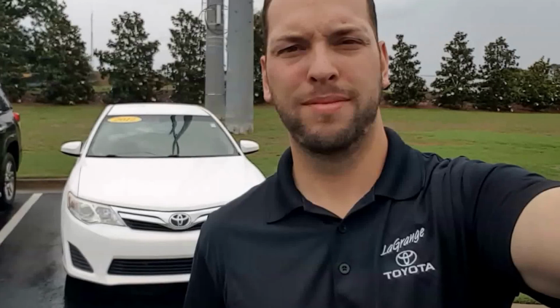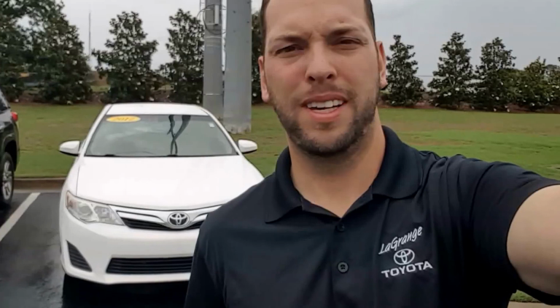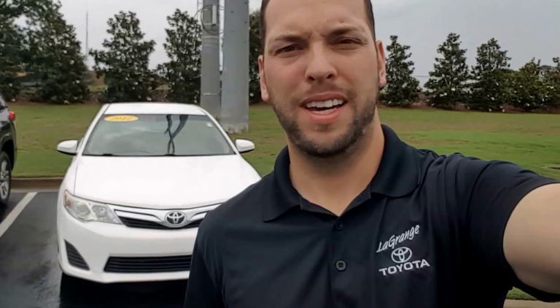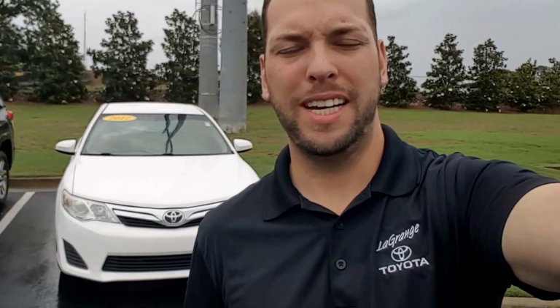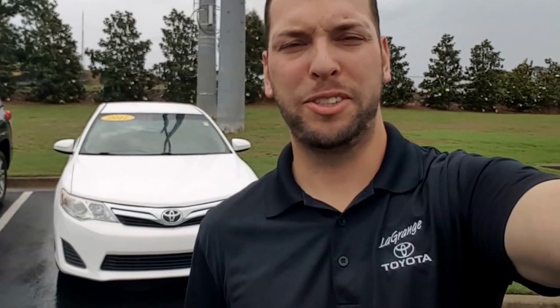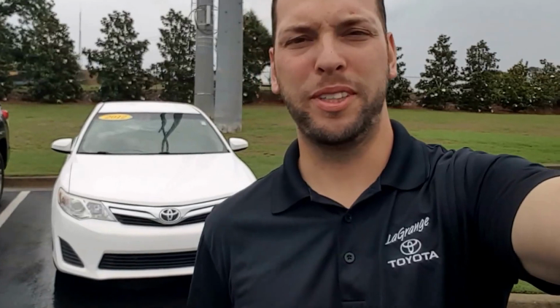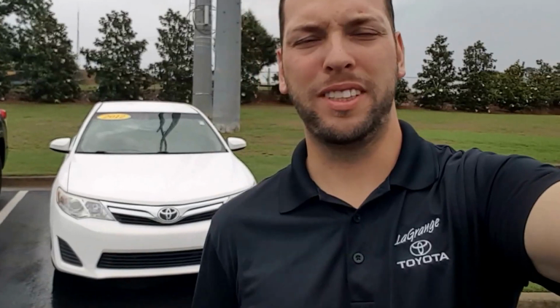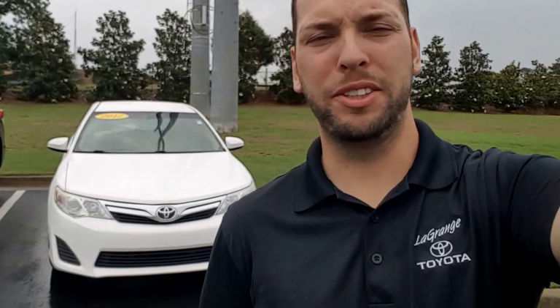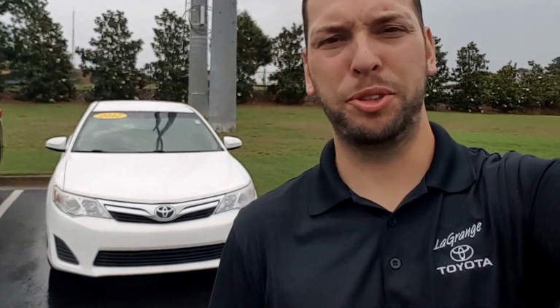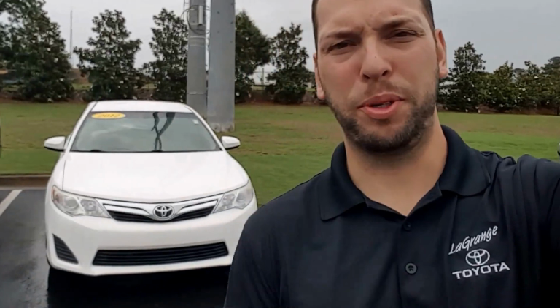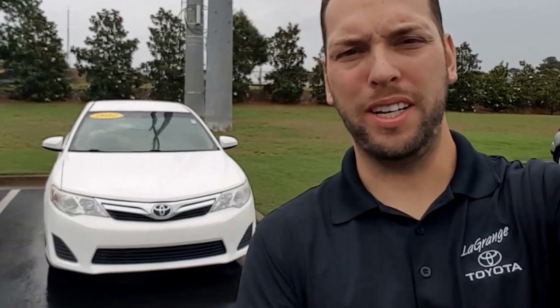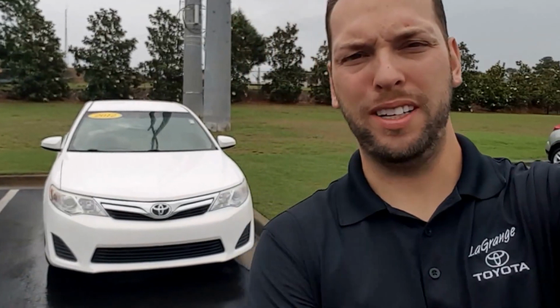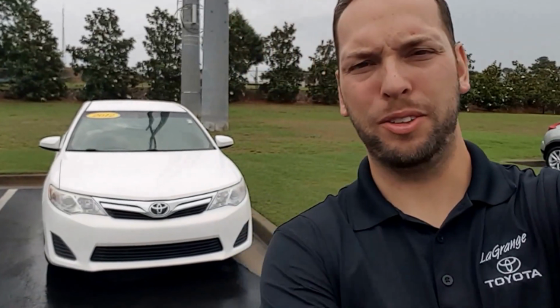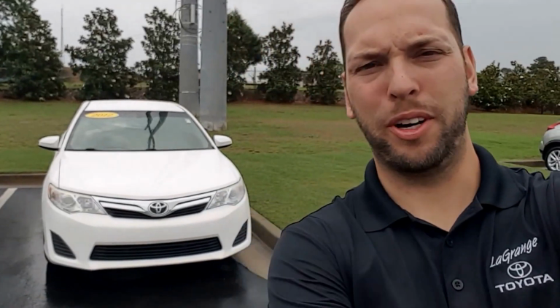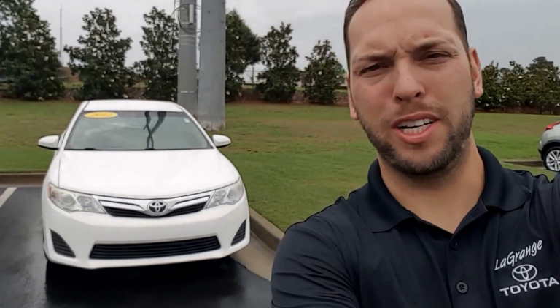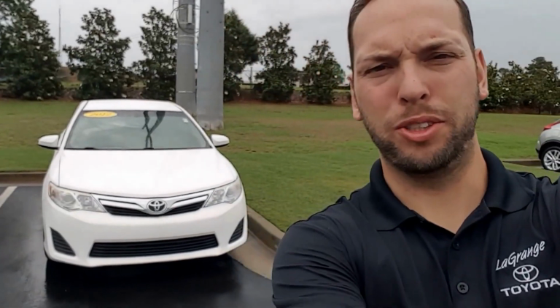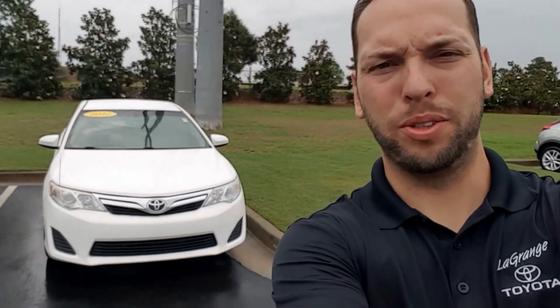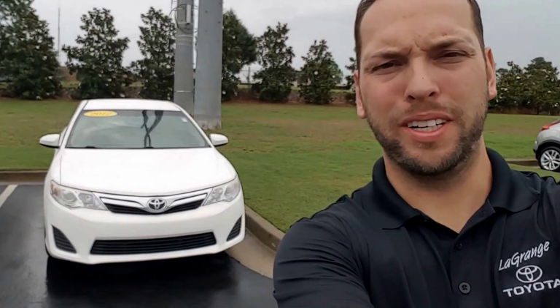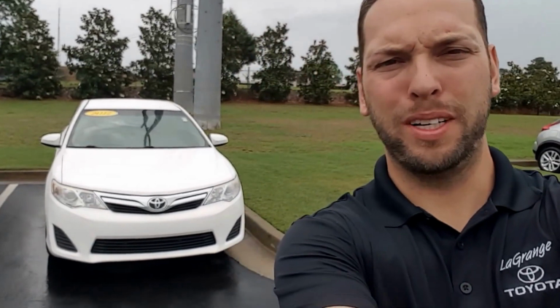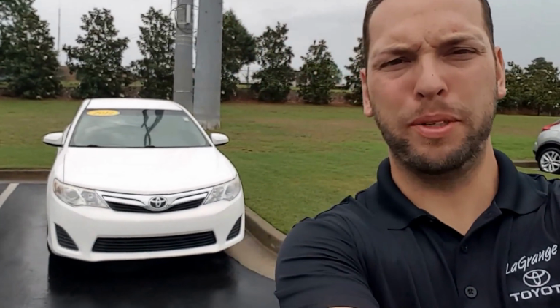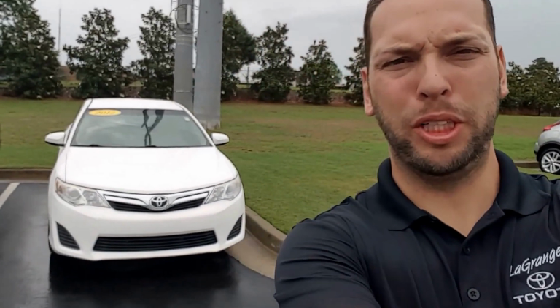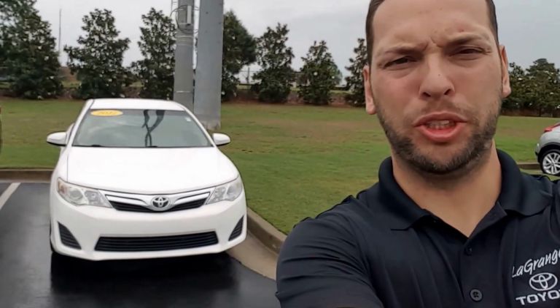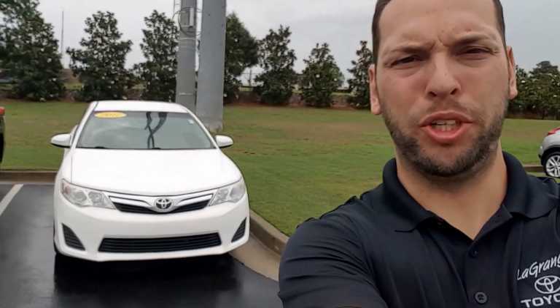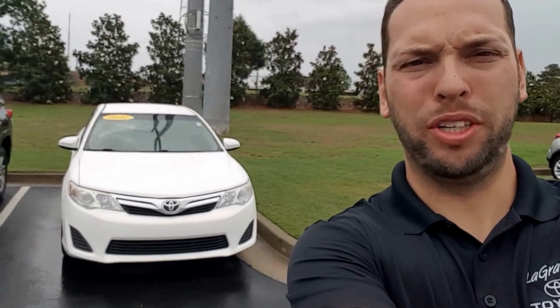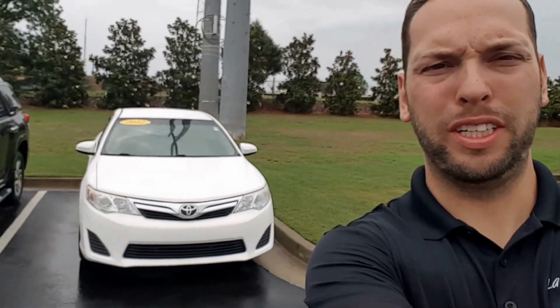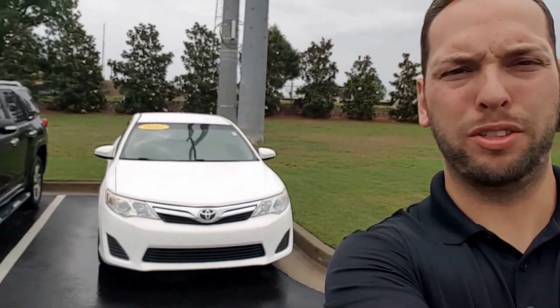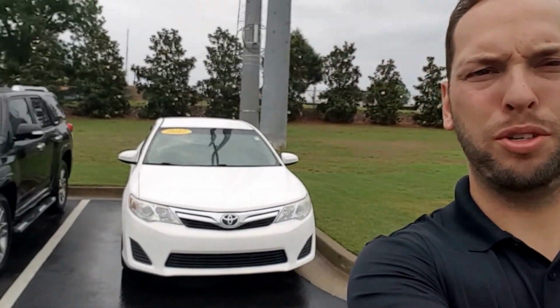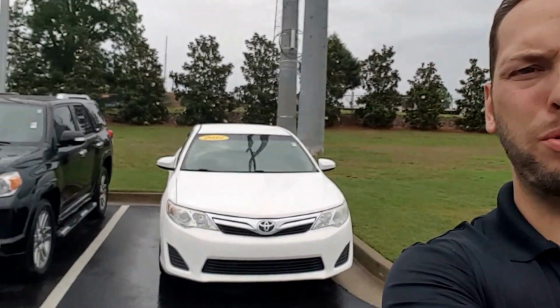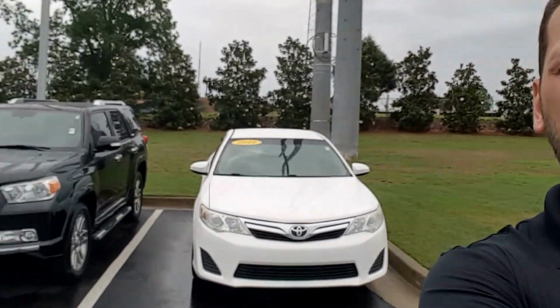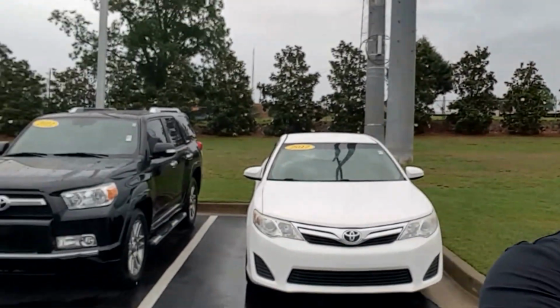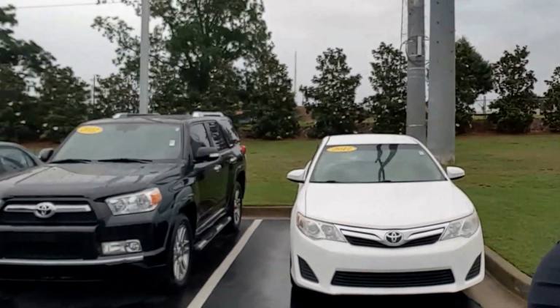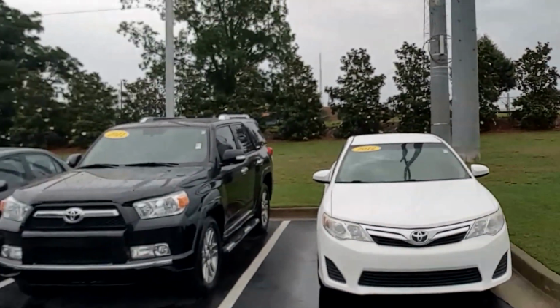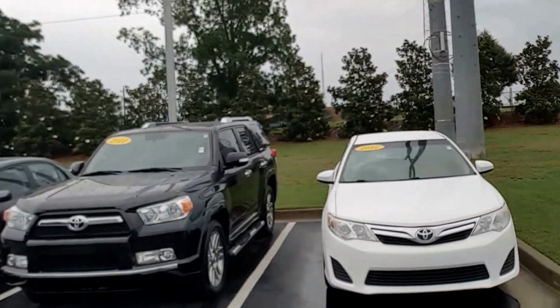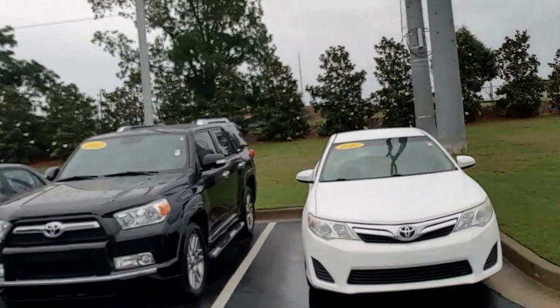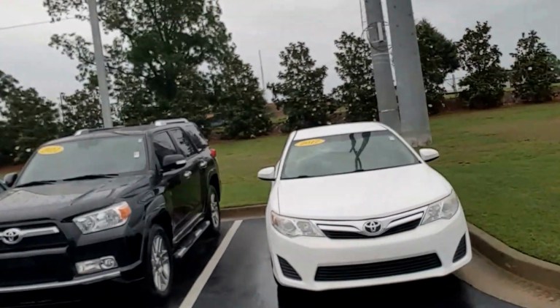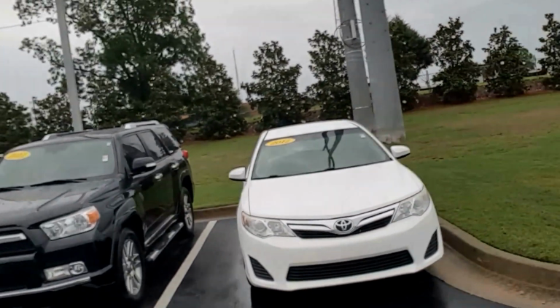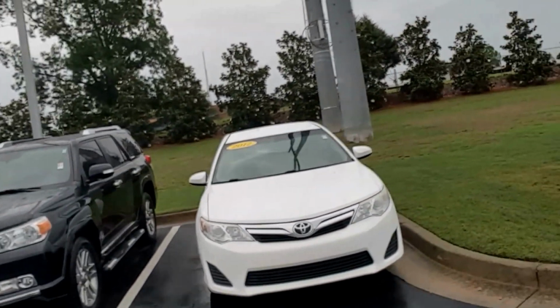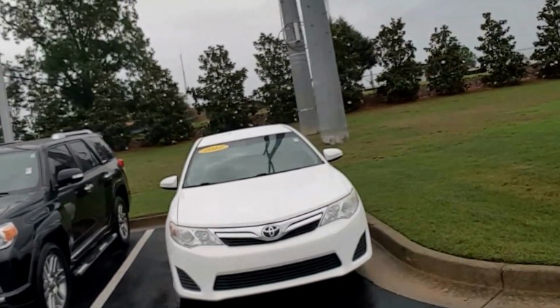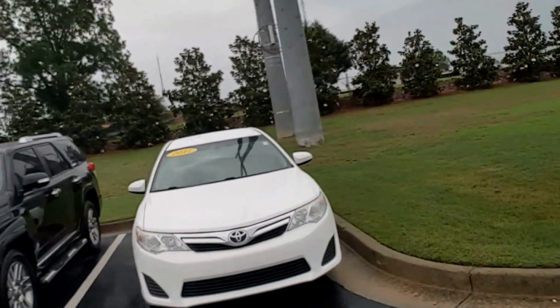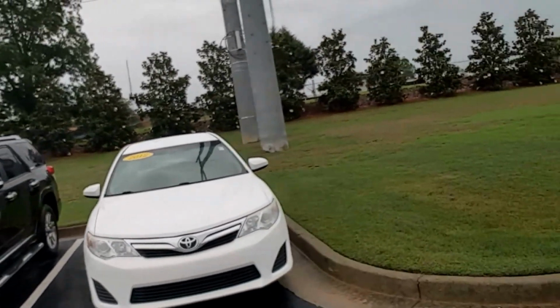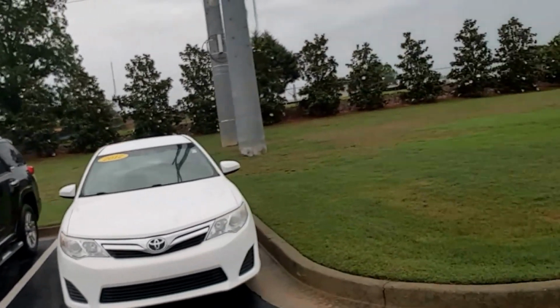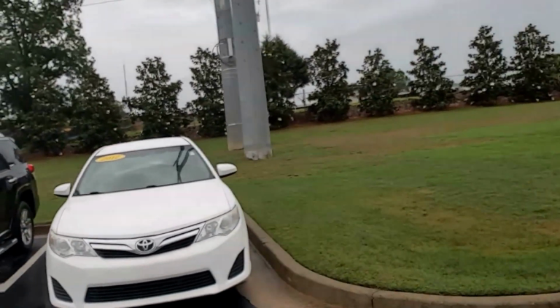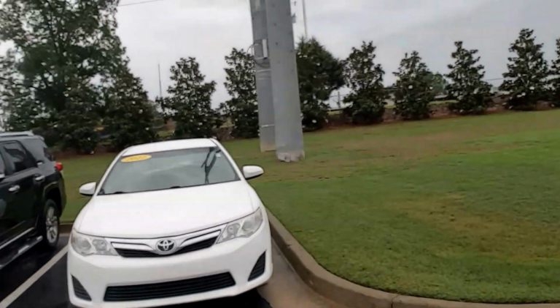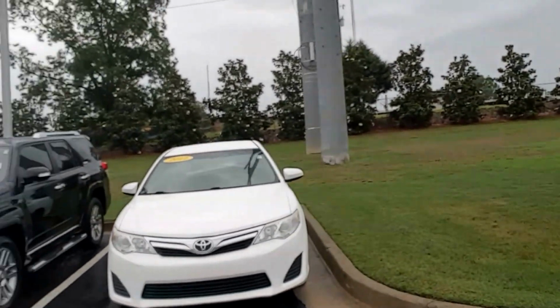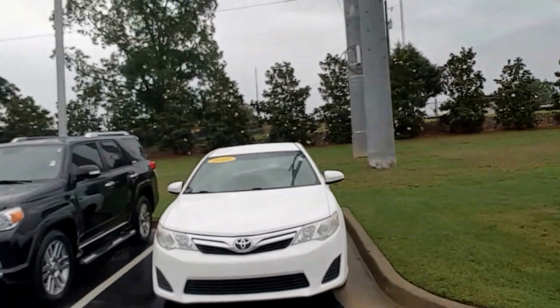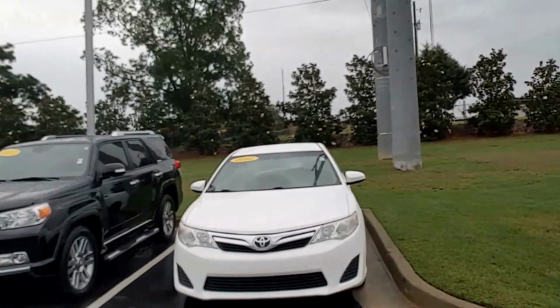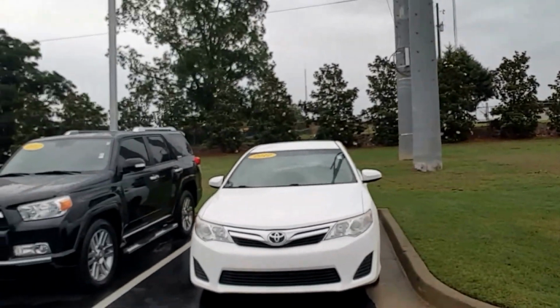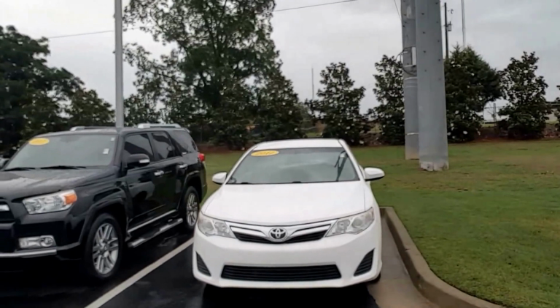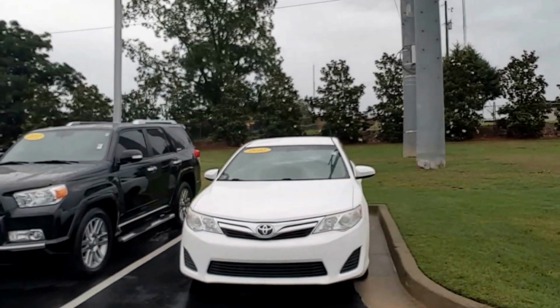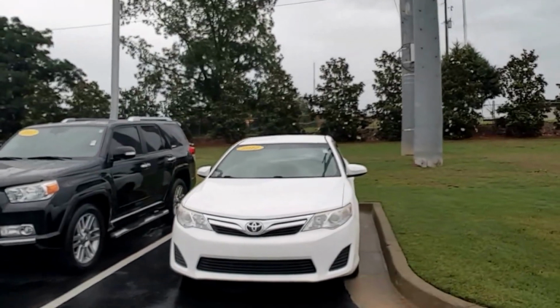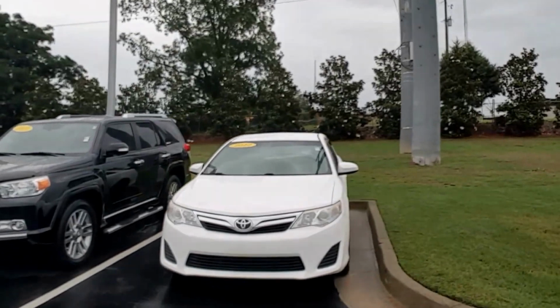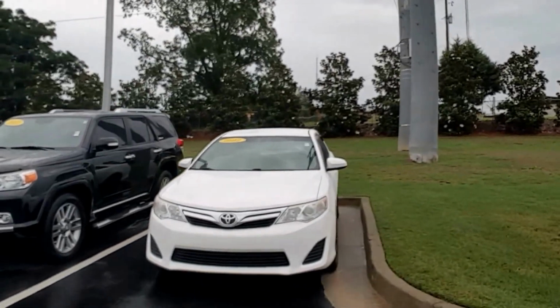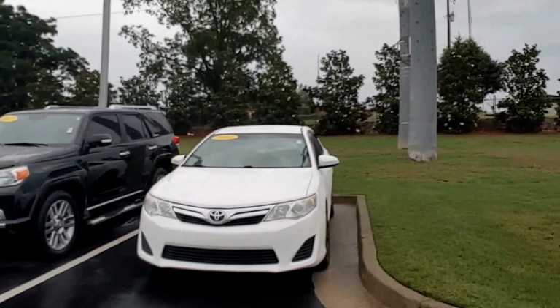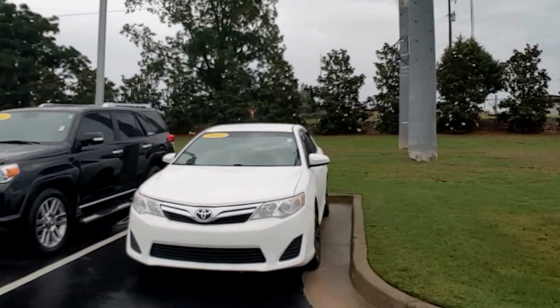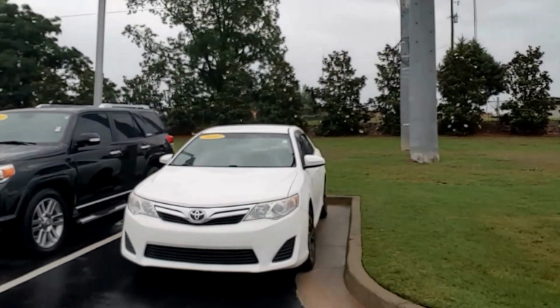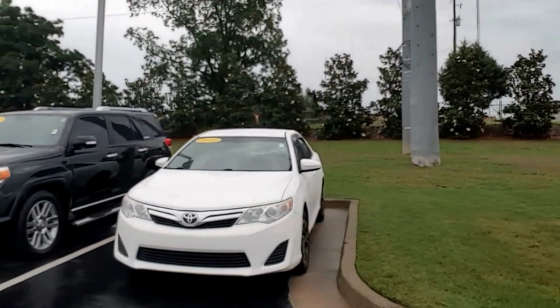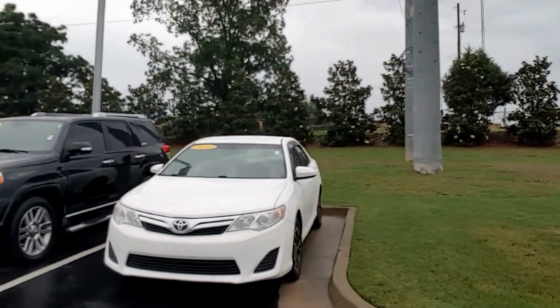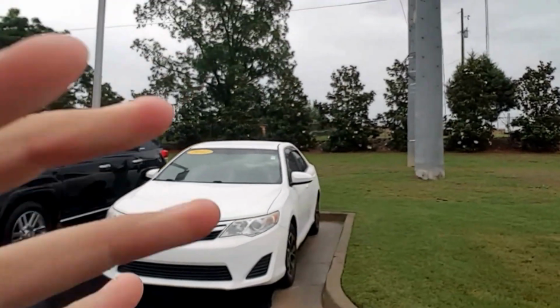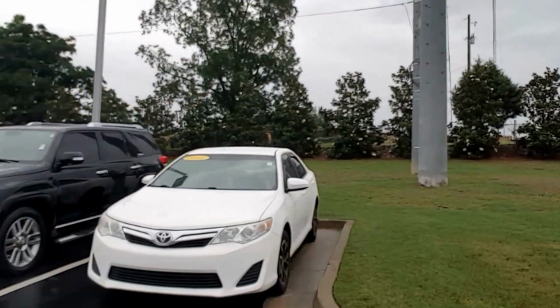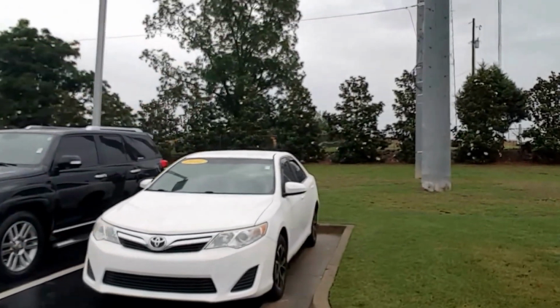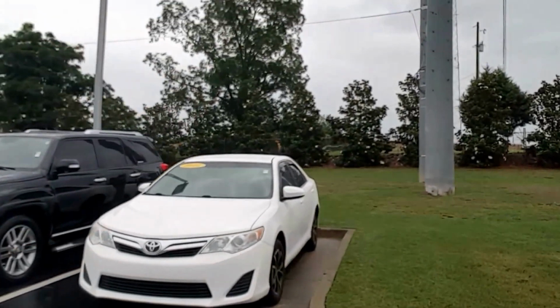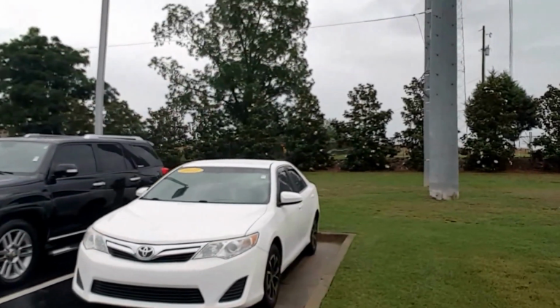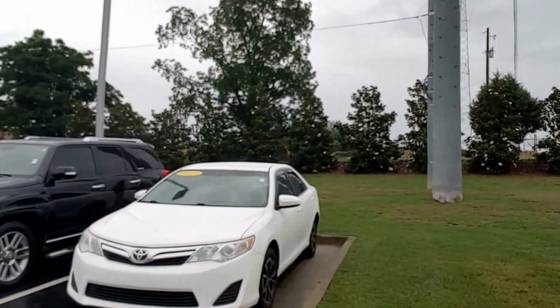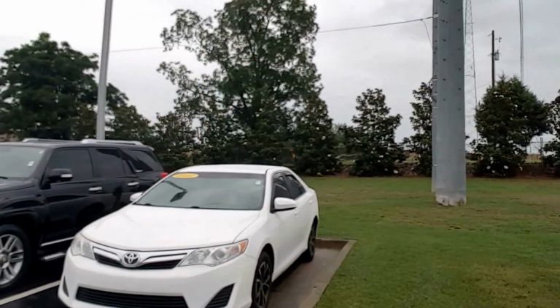Hey Theresa, this is Randy from LaGrange Toyota. I'm going to show you the 2012 Toyota Camry that you're interested in.